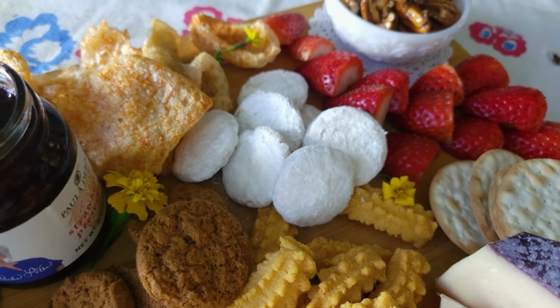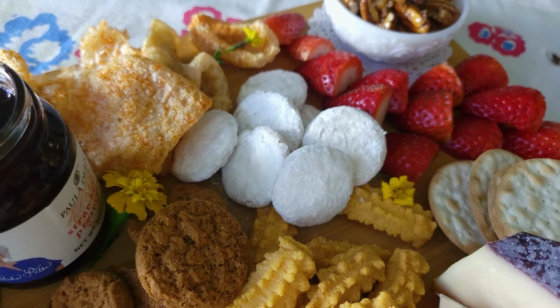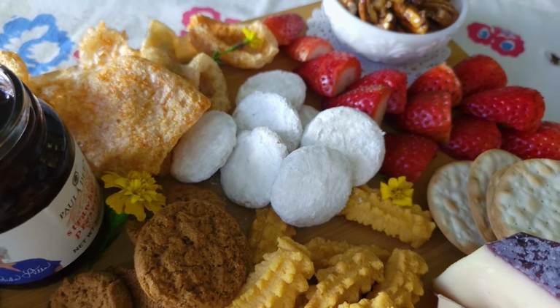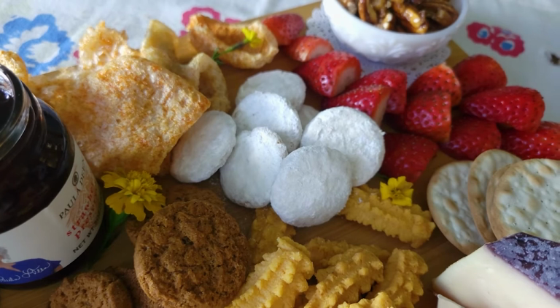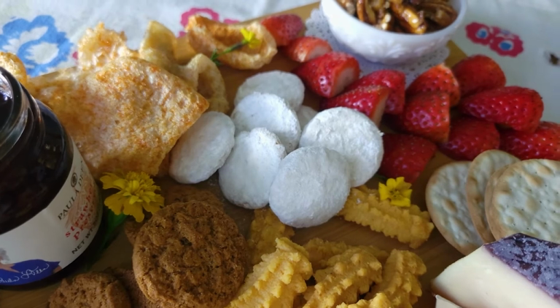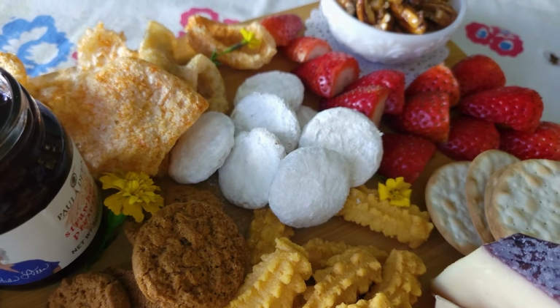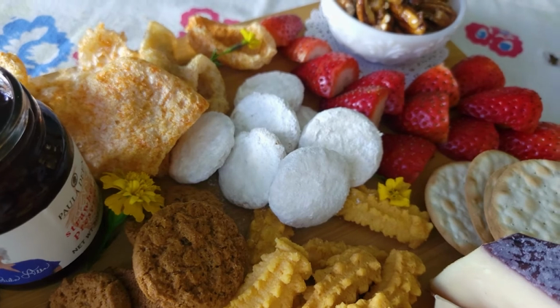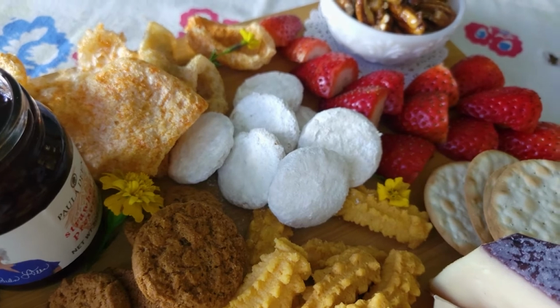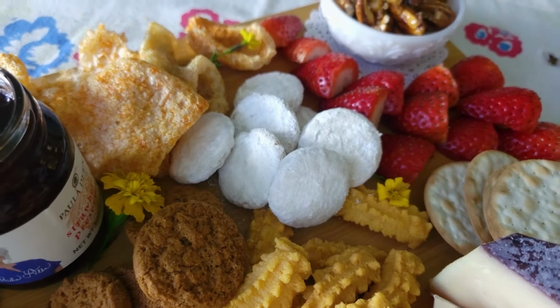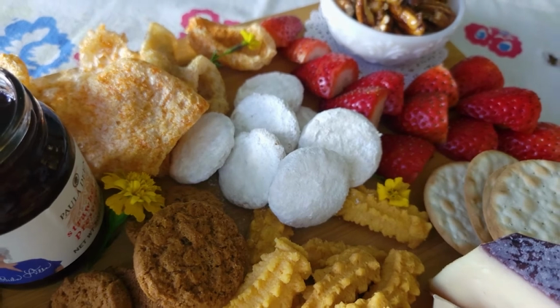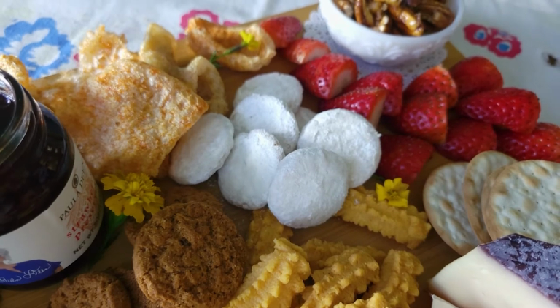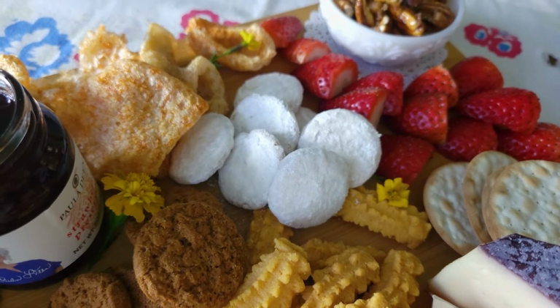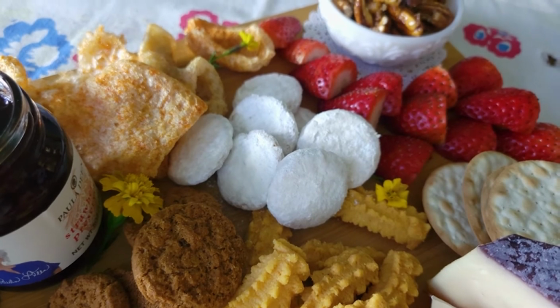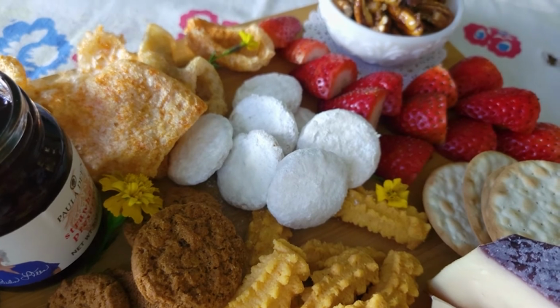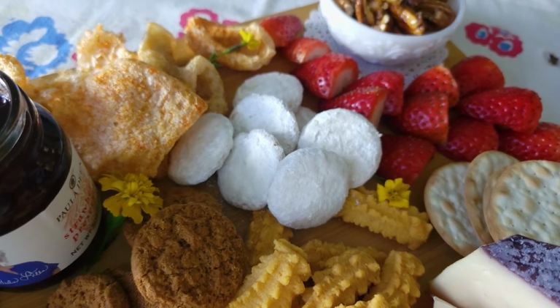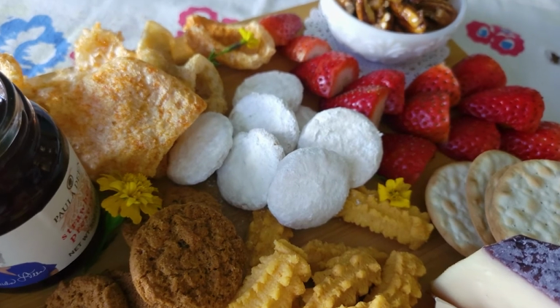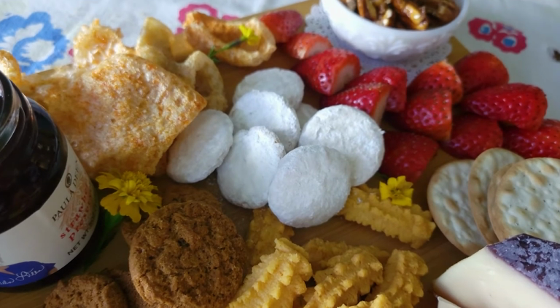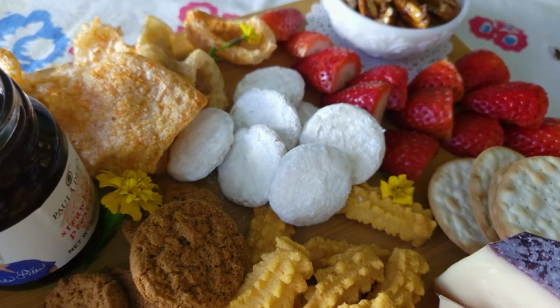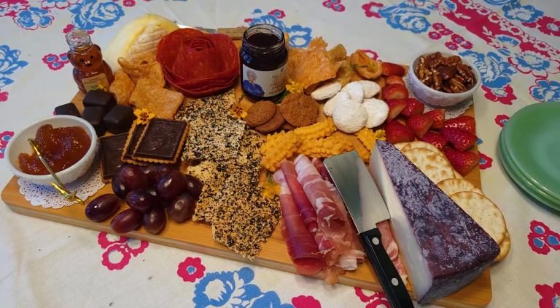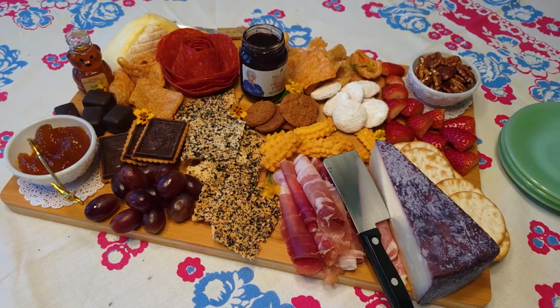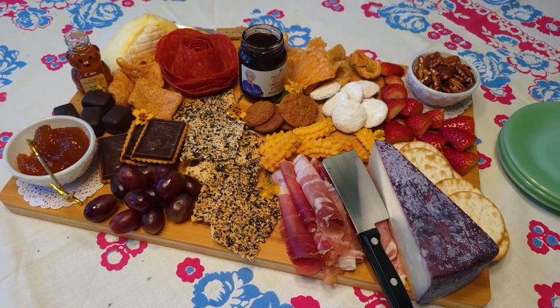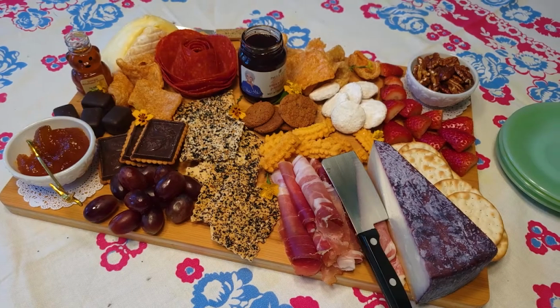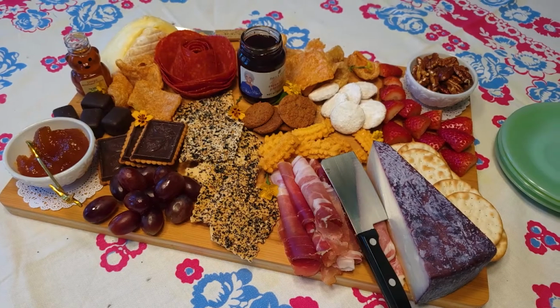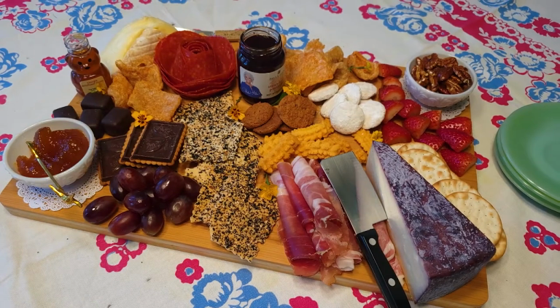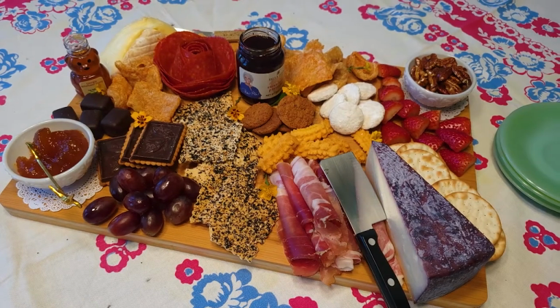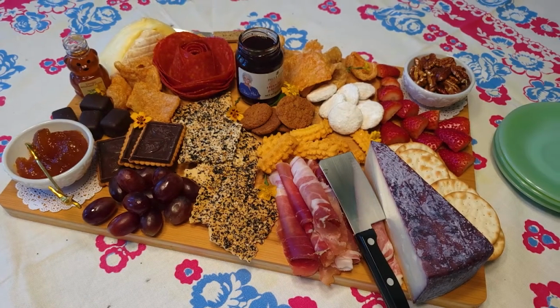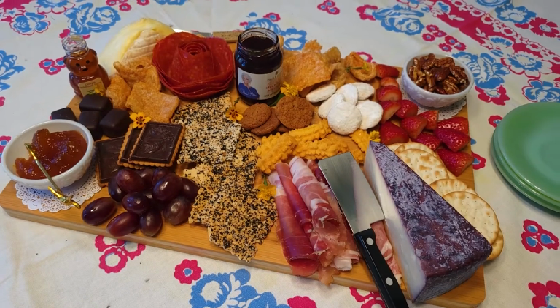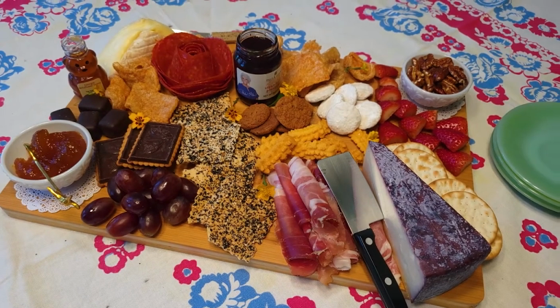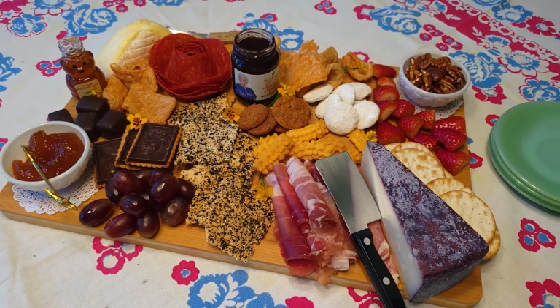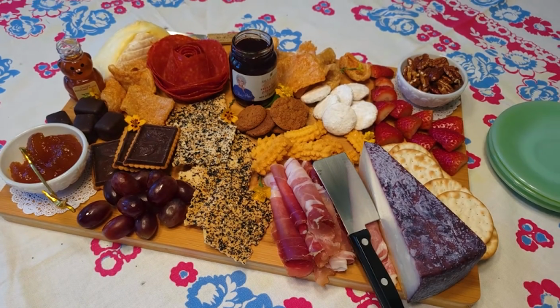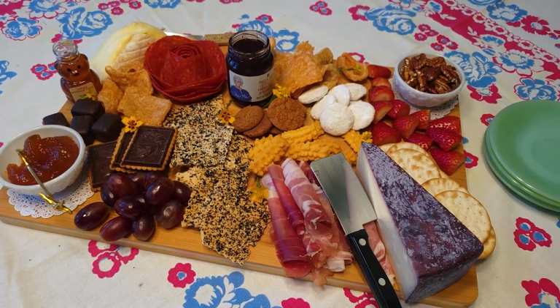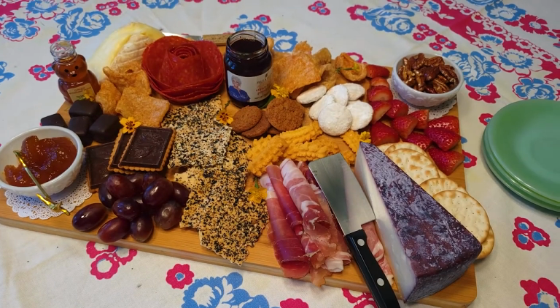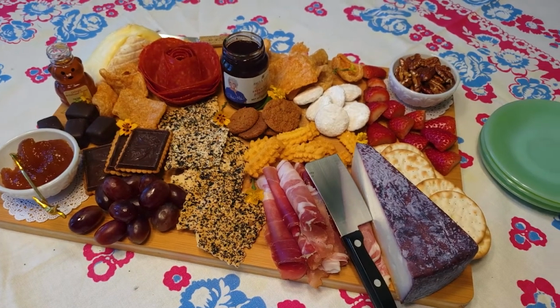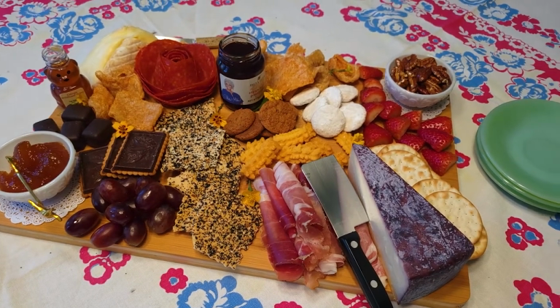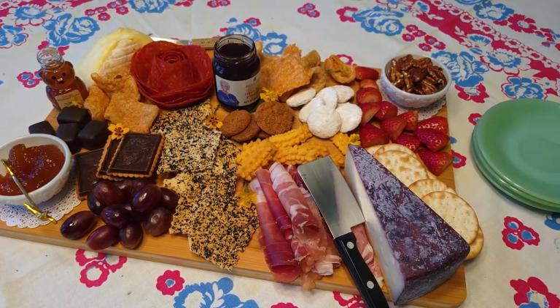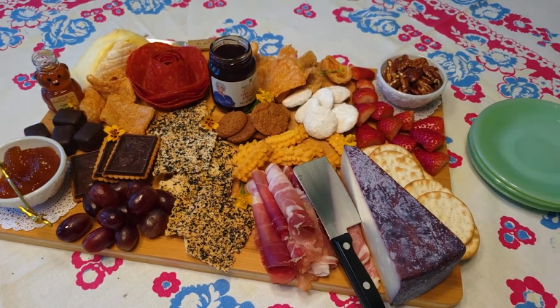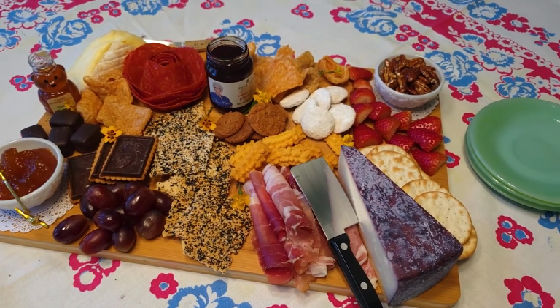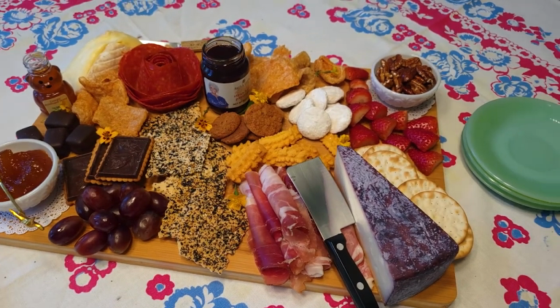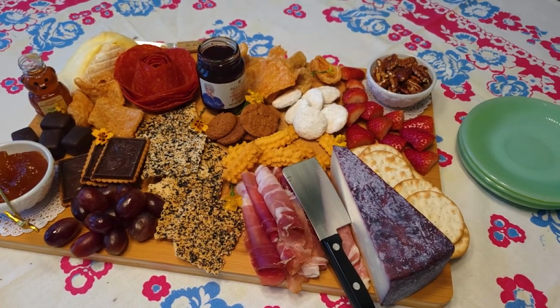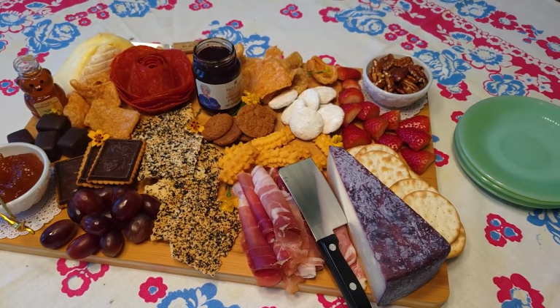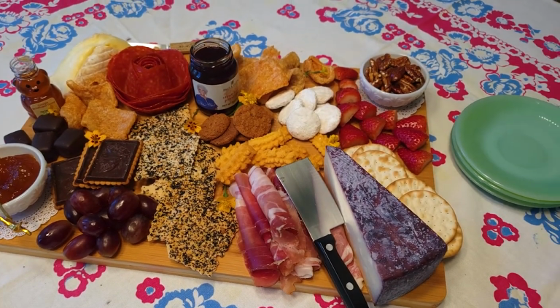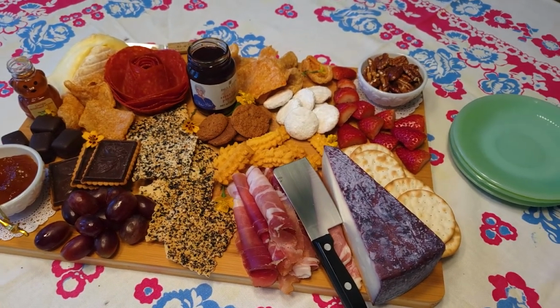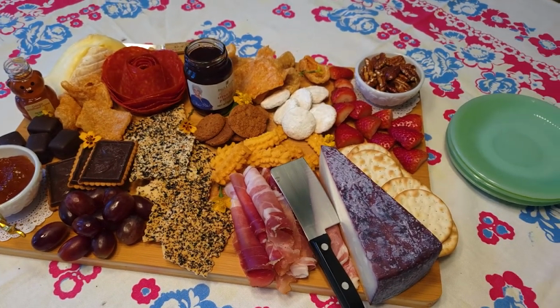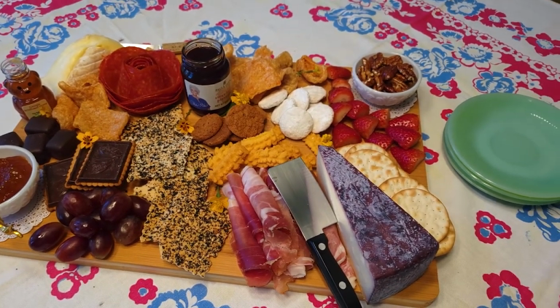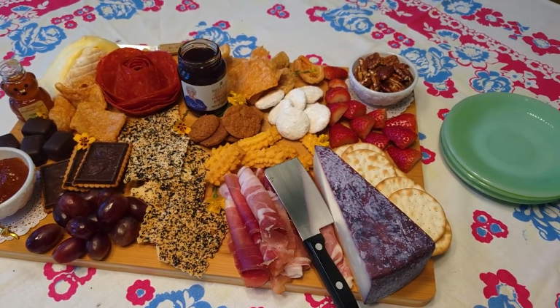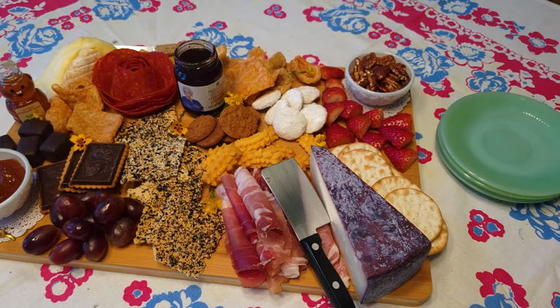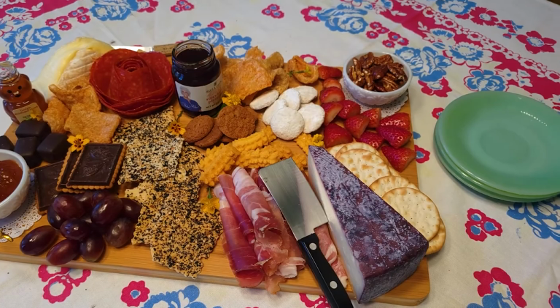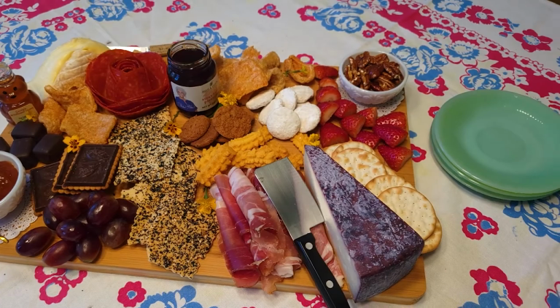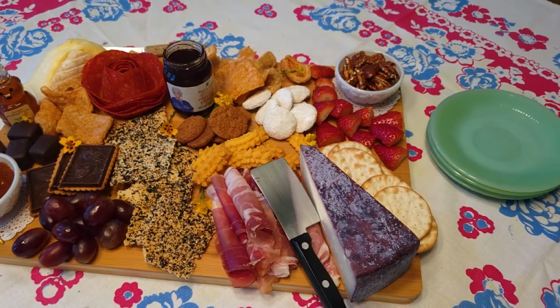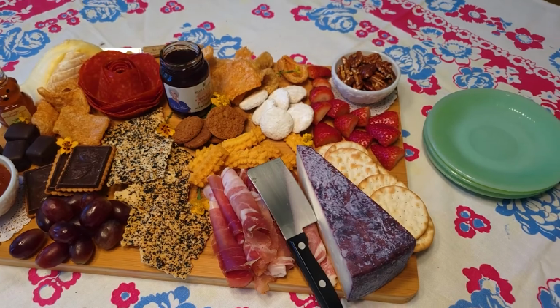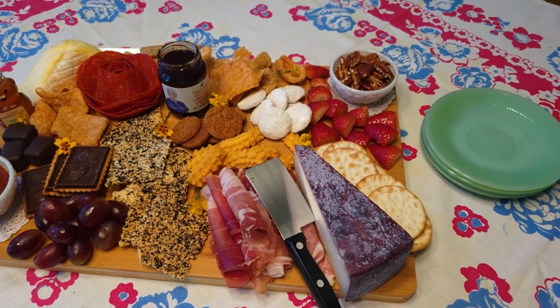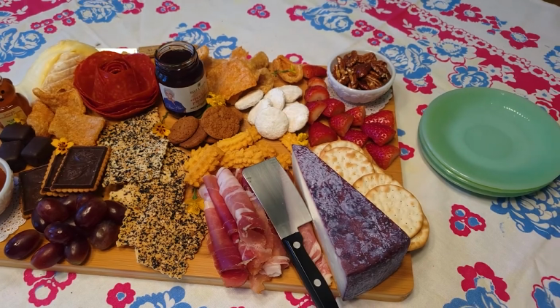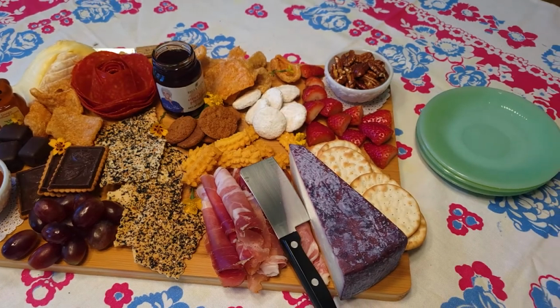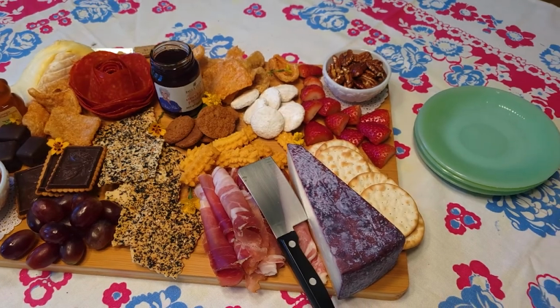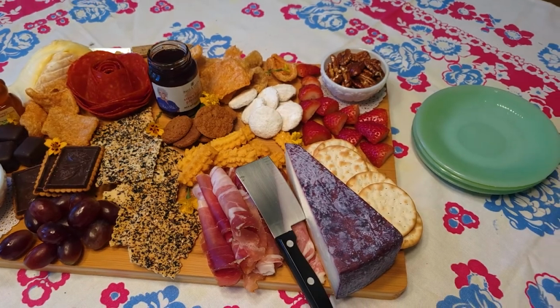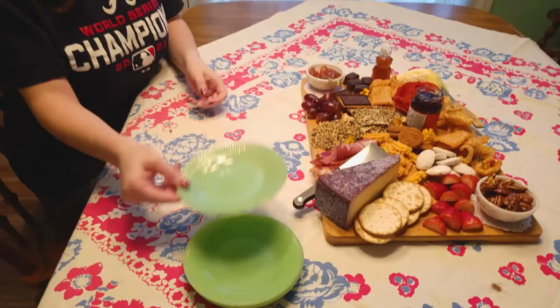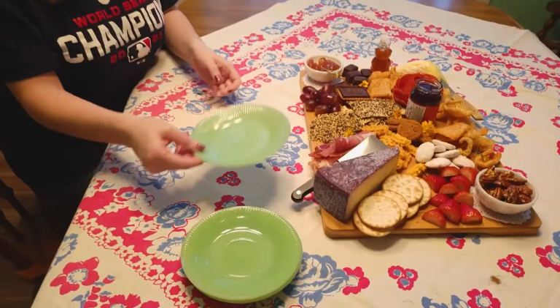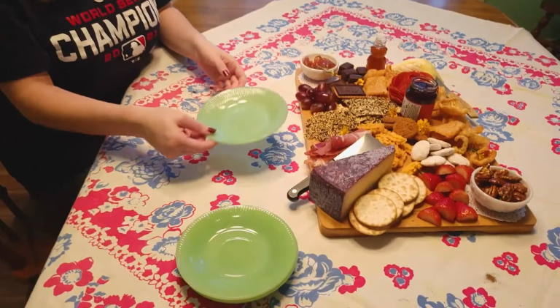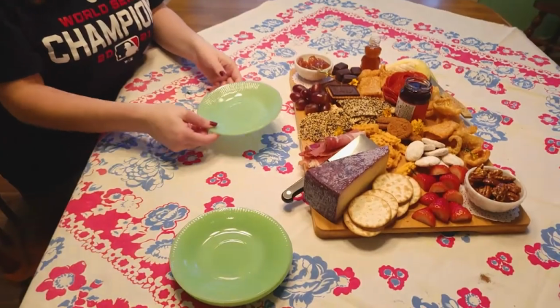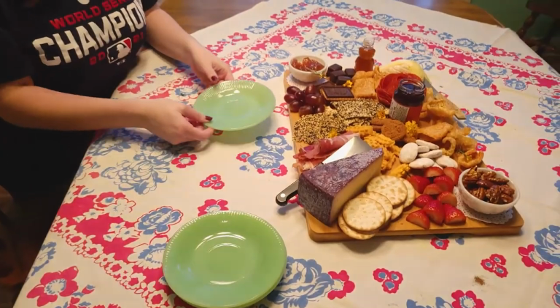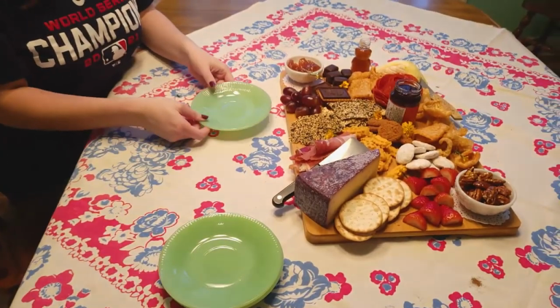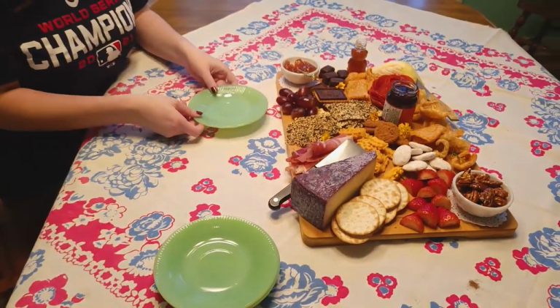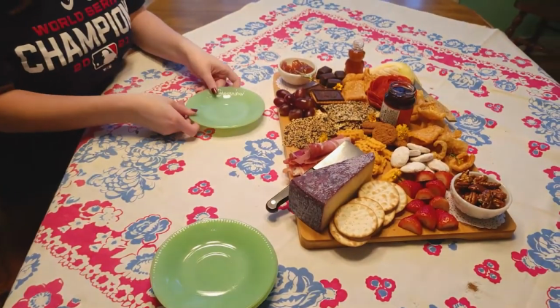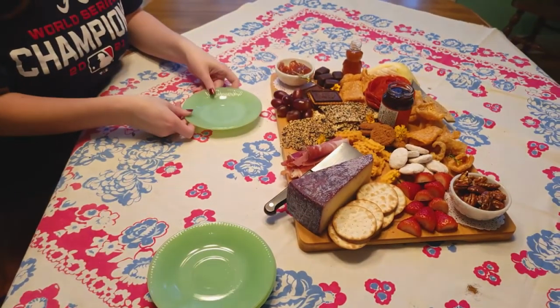I think it looks just gorgeous, and now for the best part — I get to sit down and enjoy it with my family.